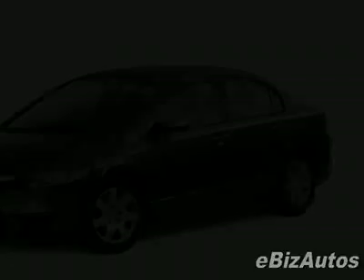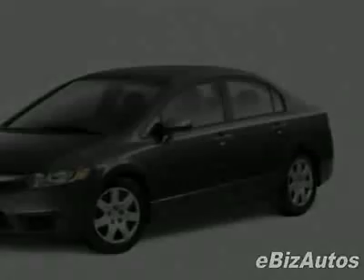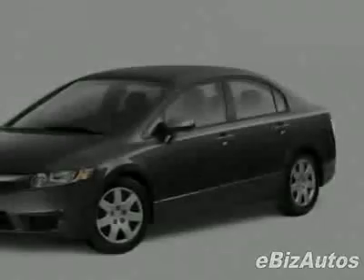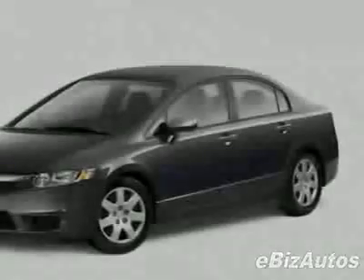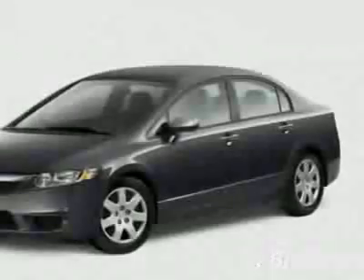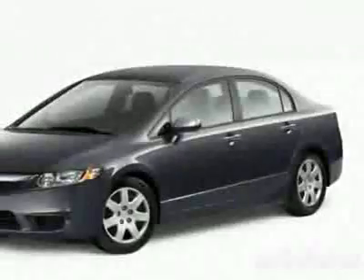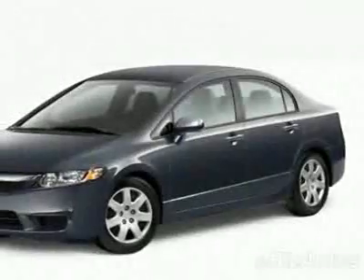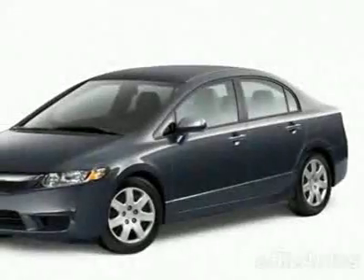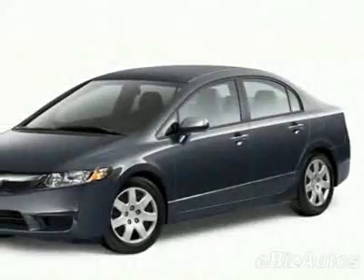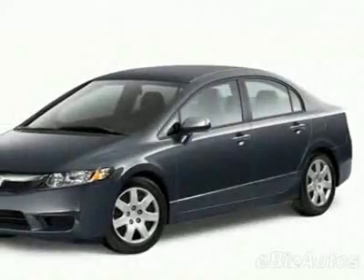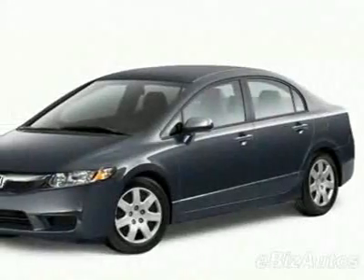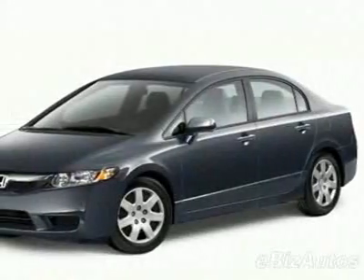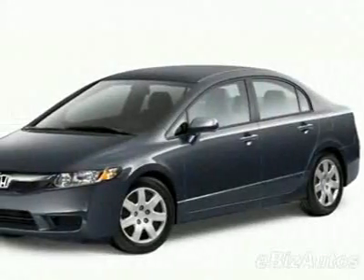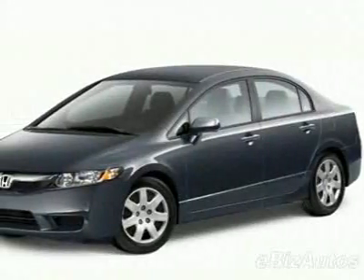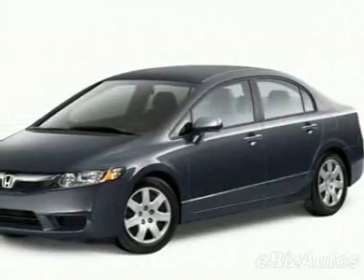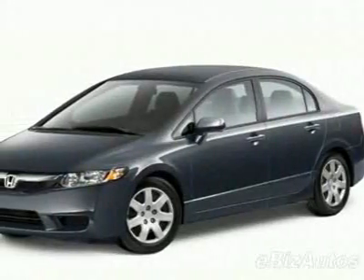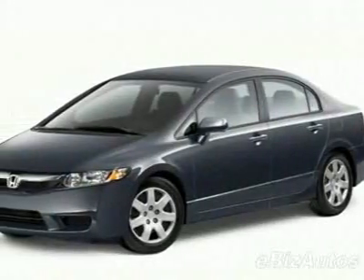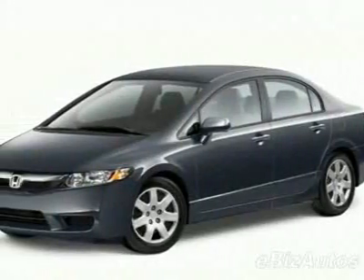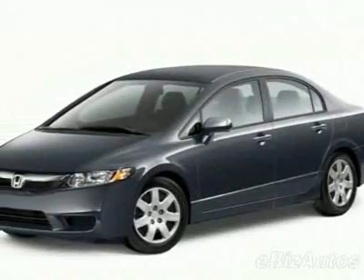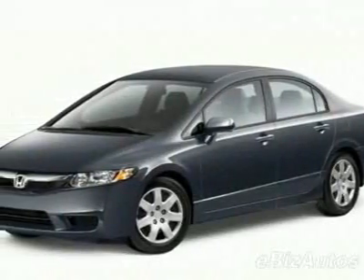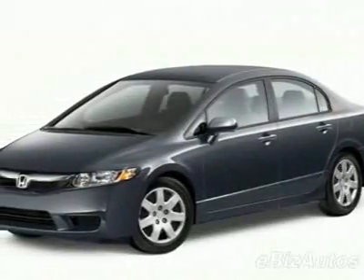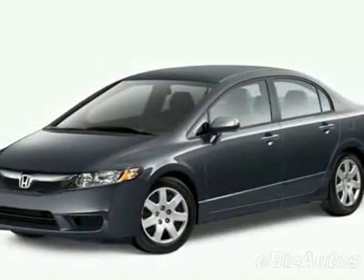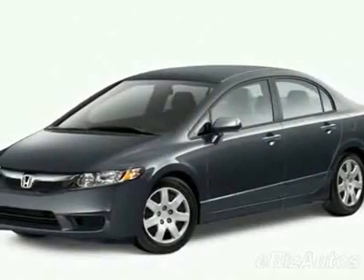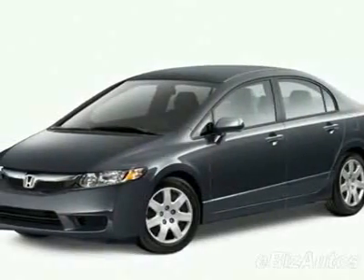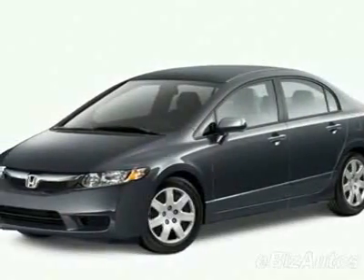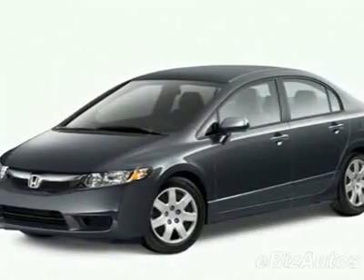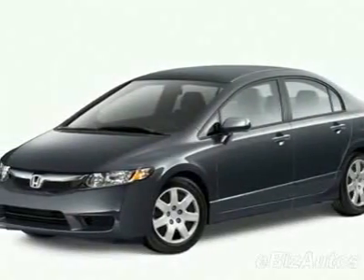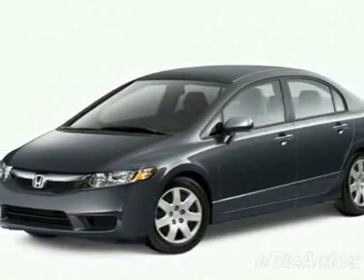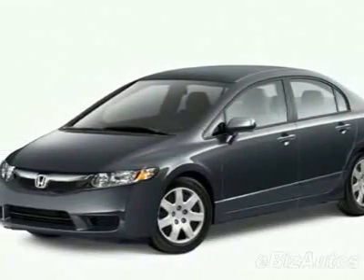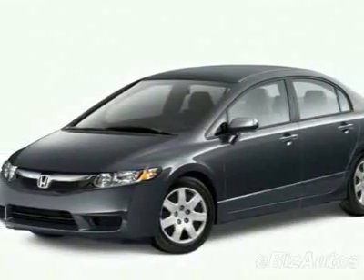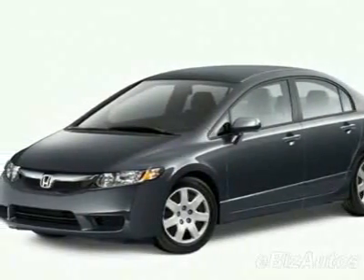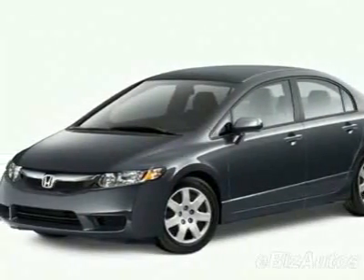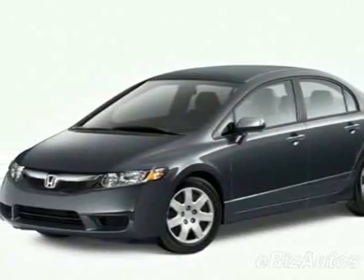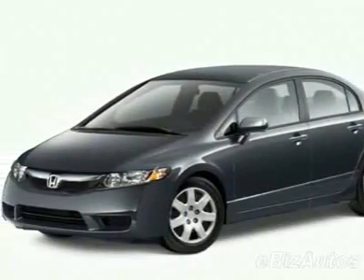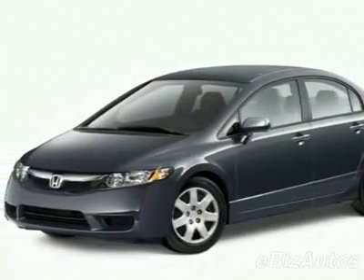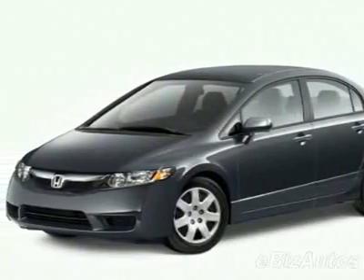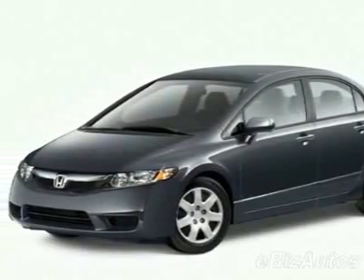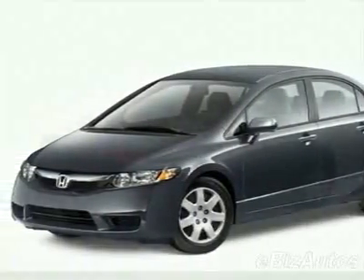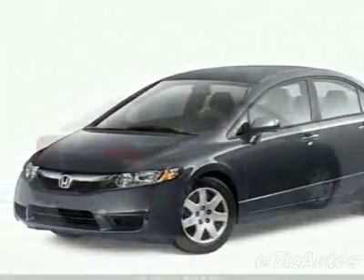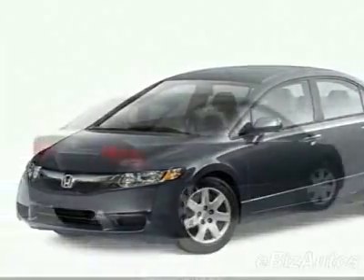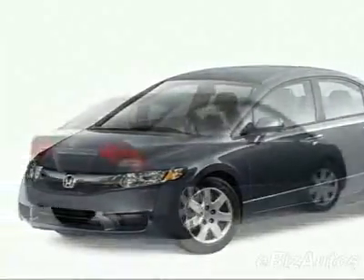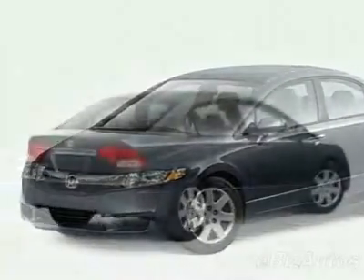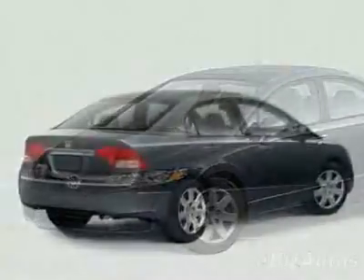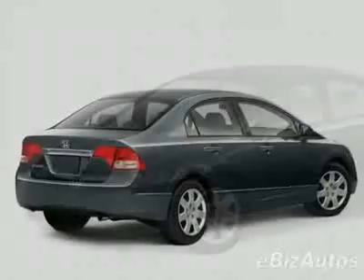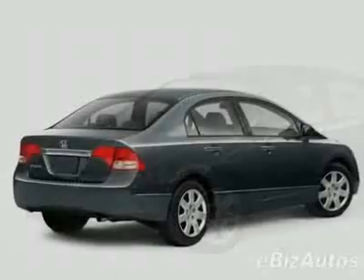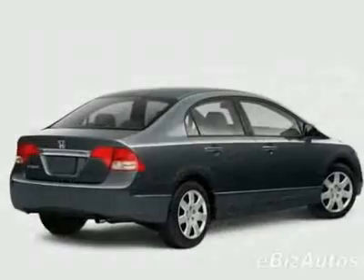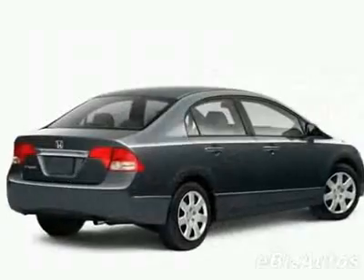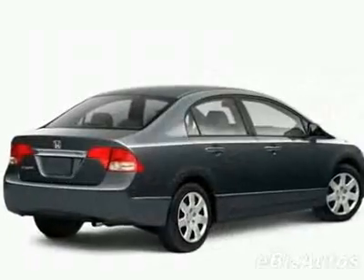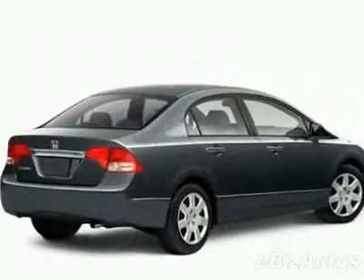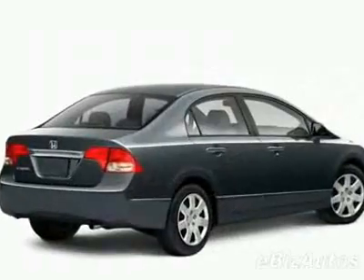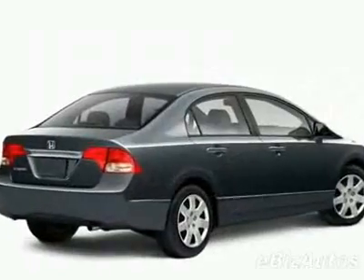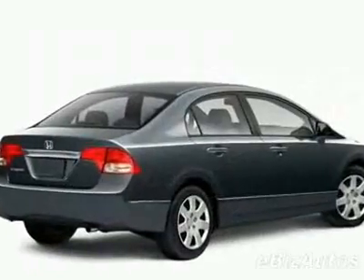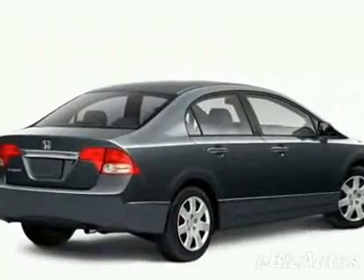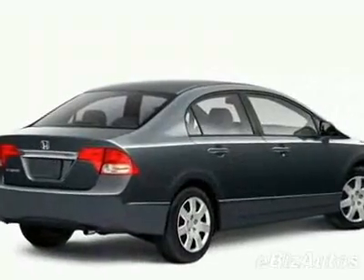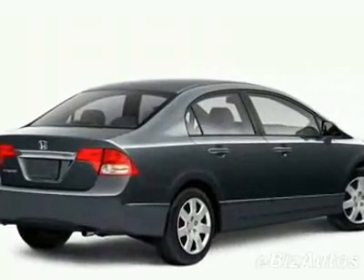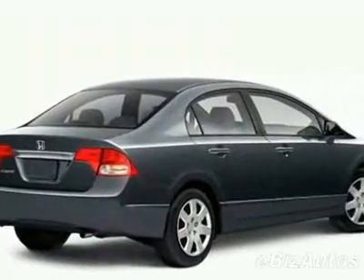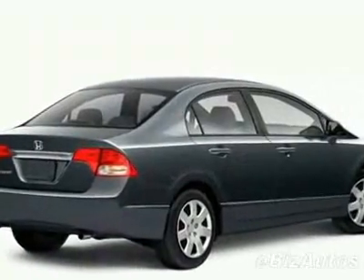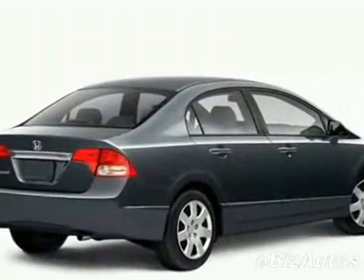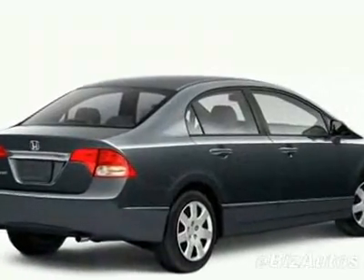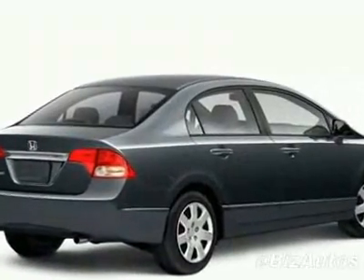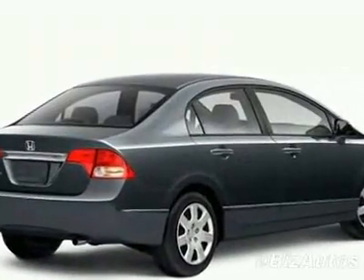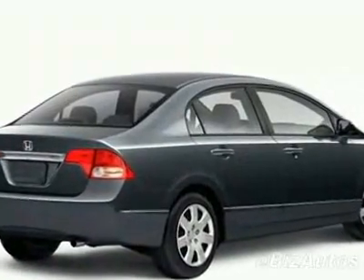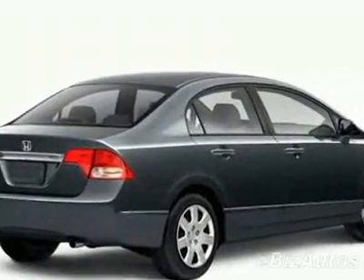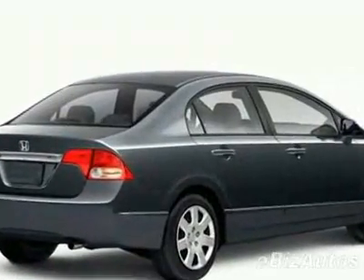Look at this new 2010 Honda Civic LX sedan. For your protection, this vehicle has a full factory warranty.